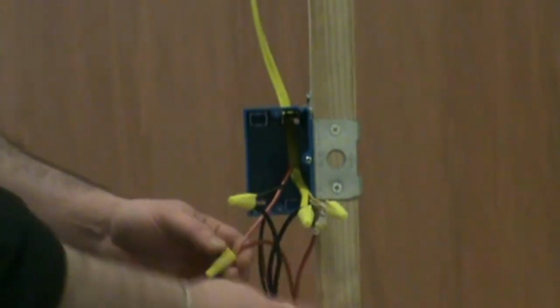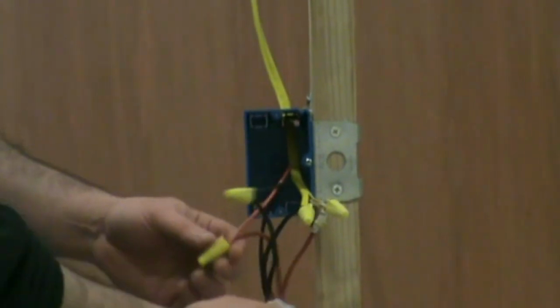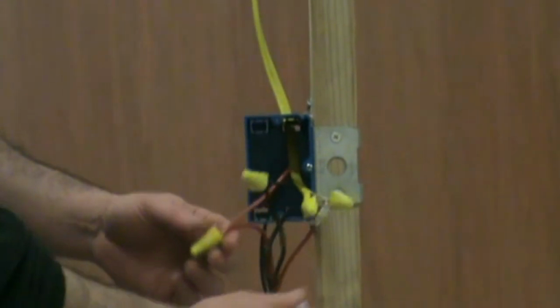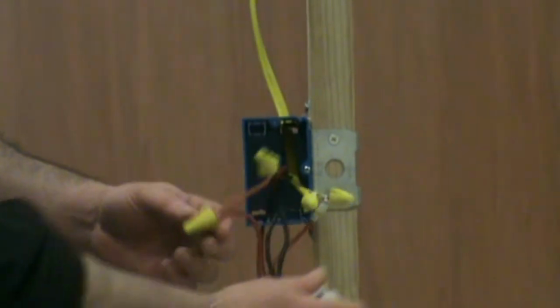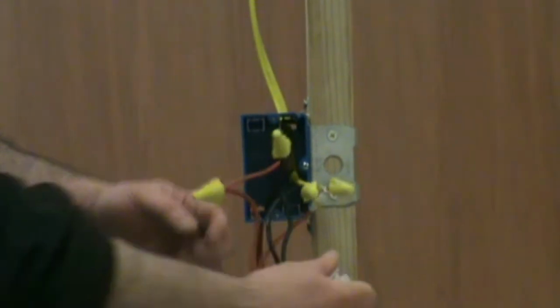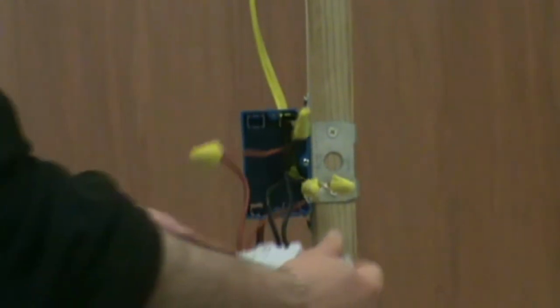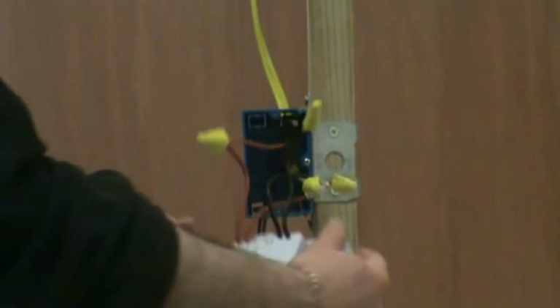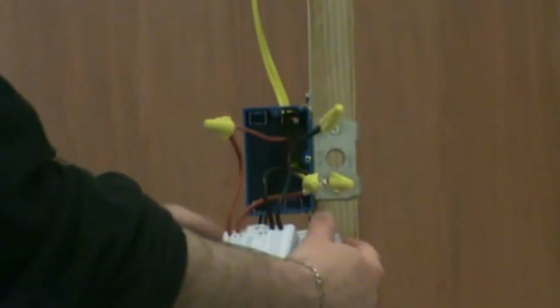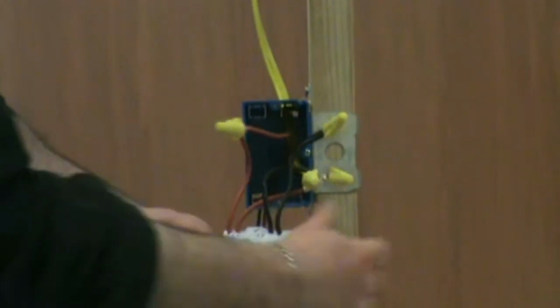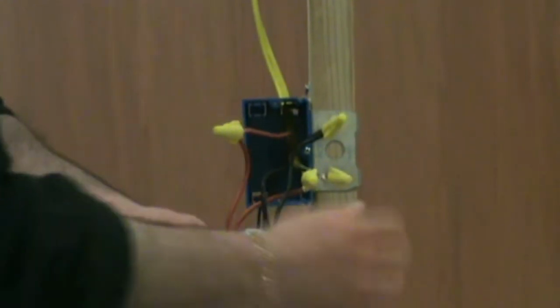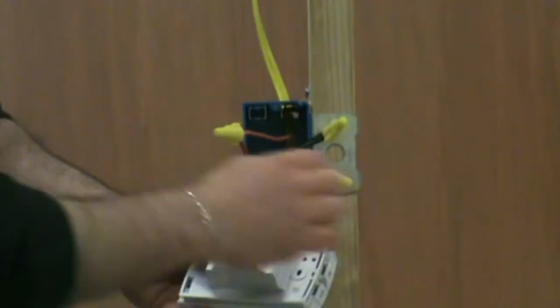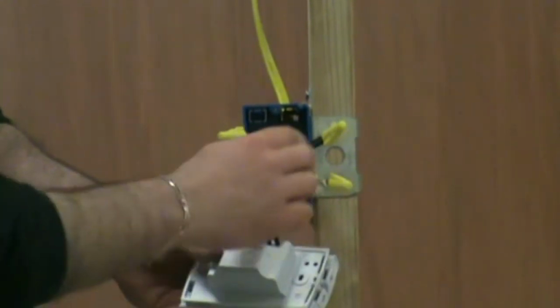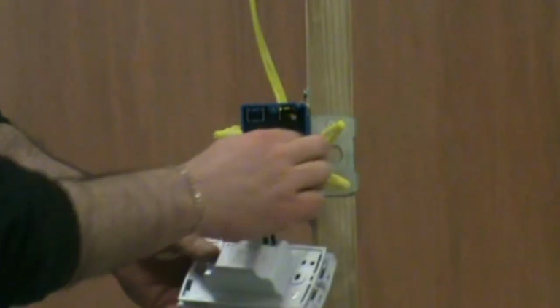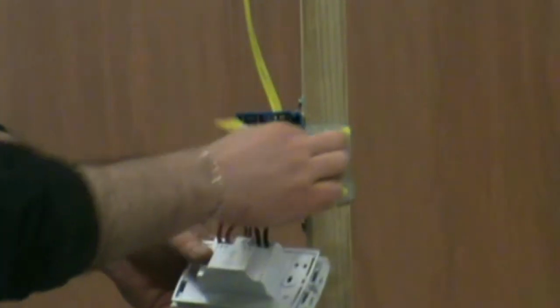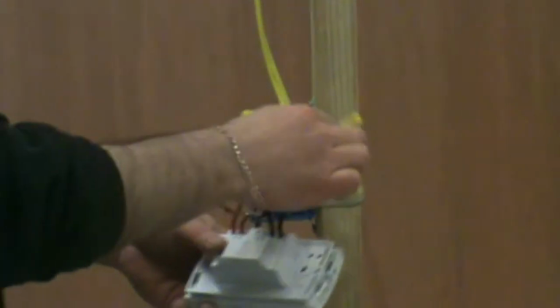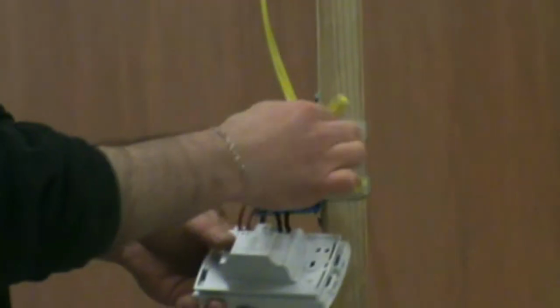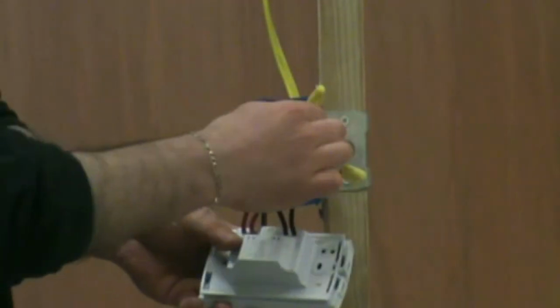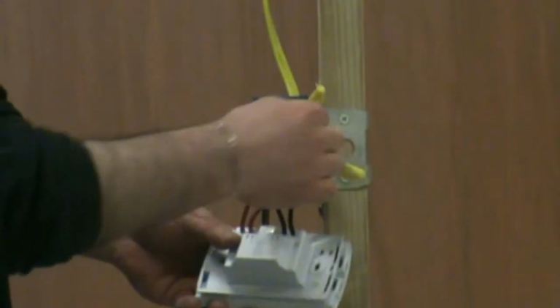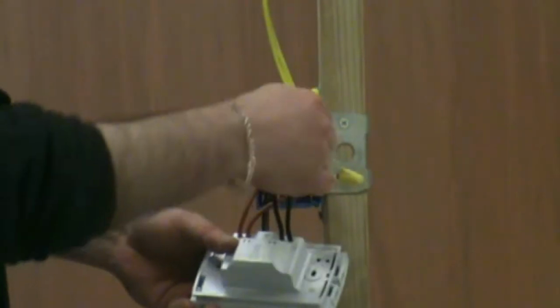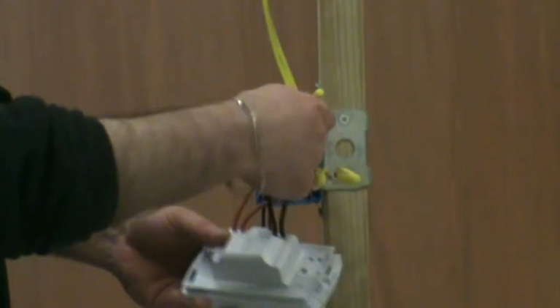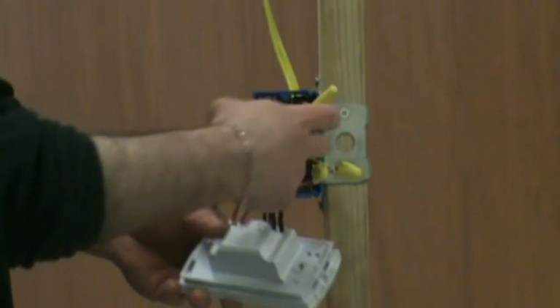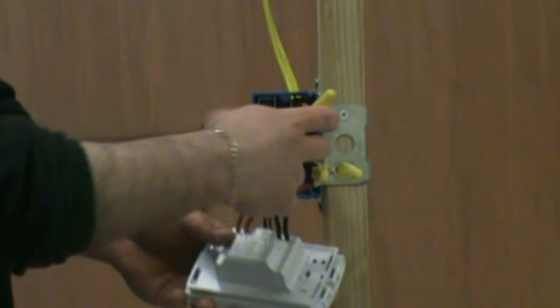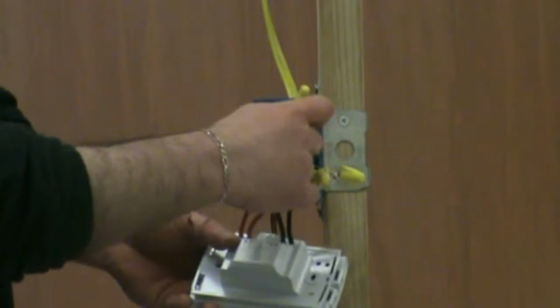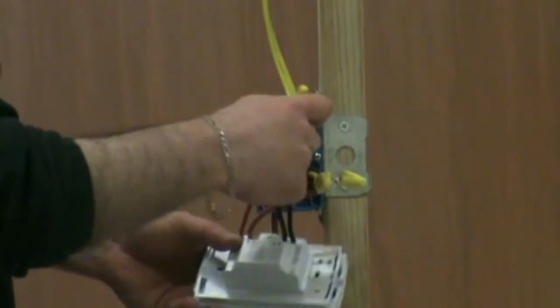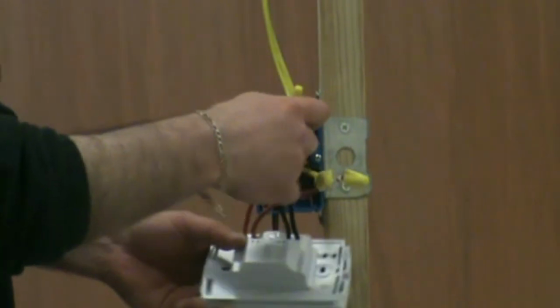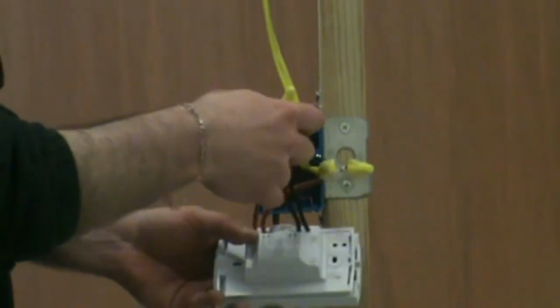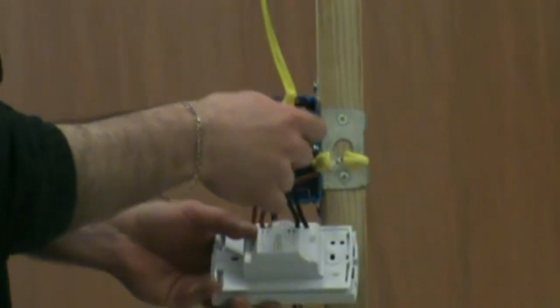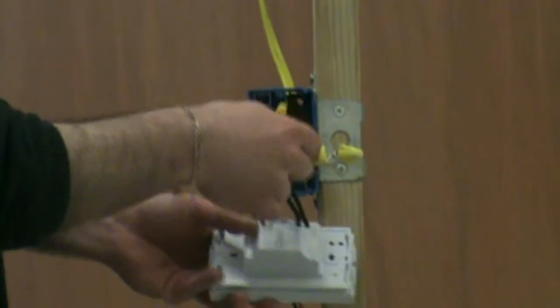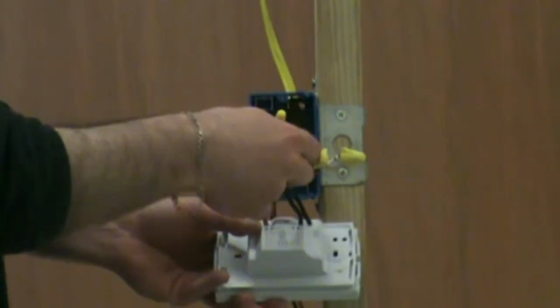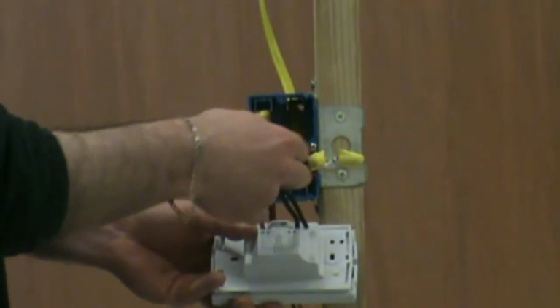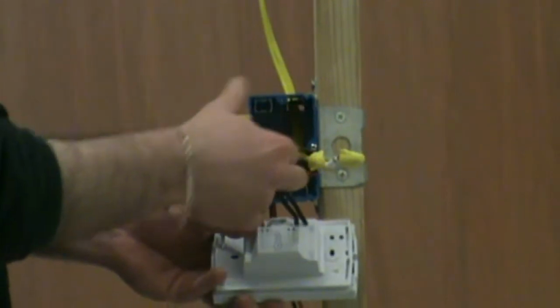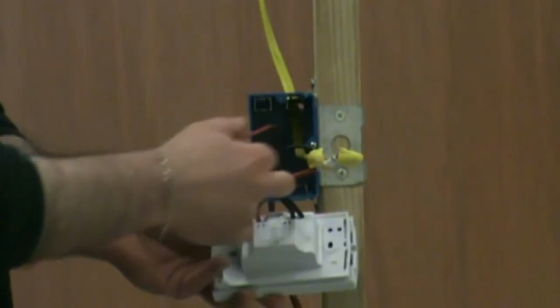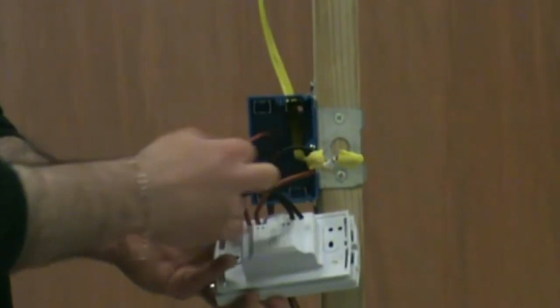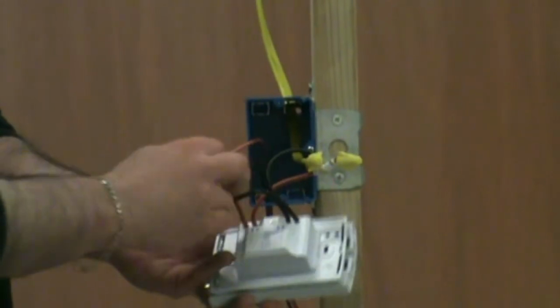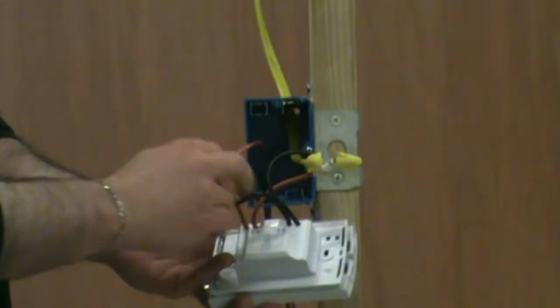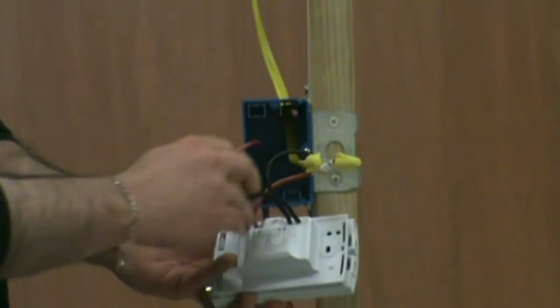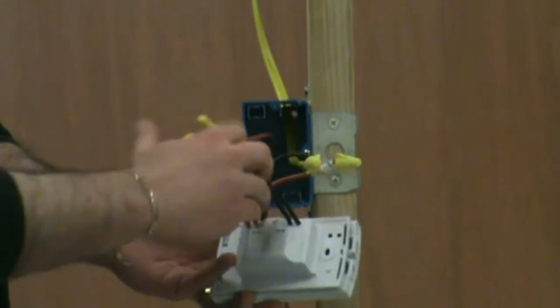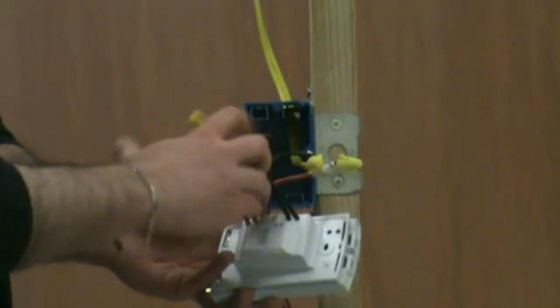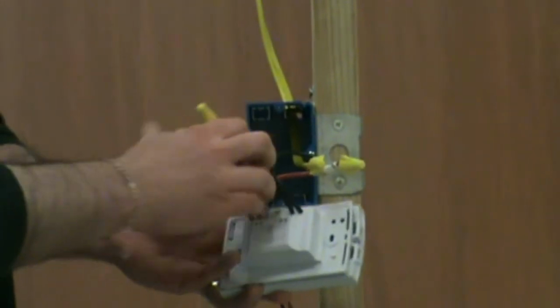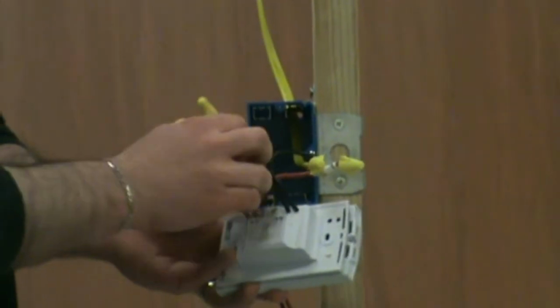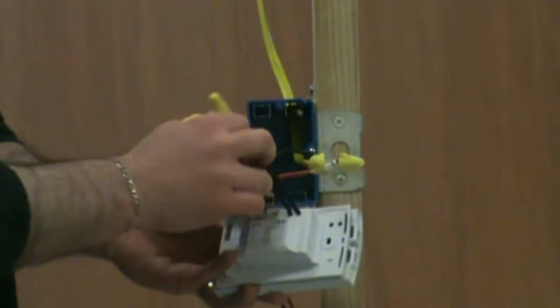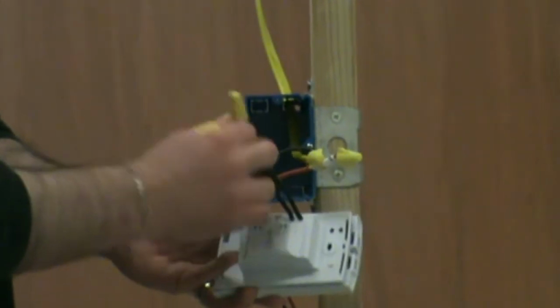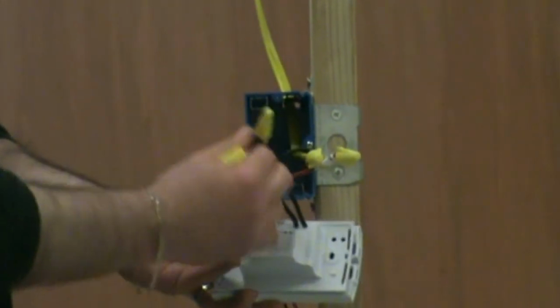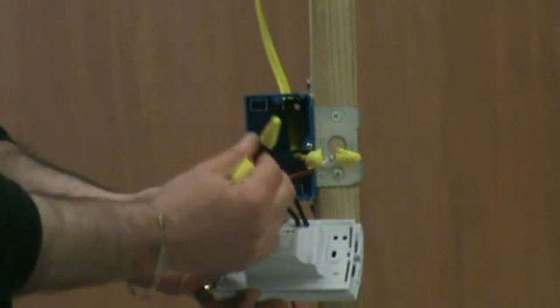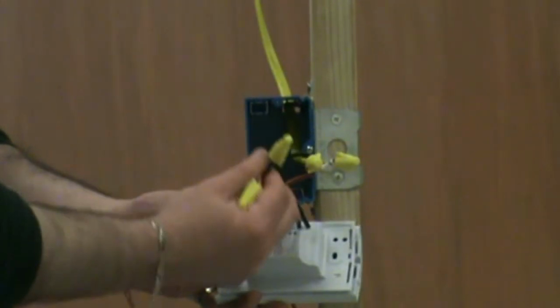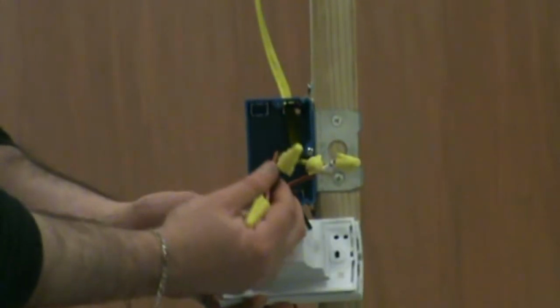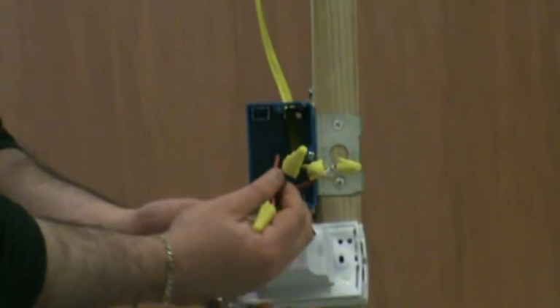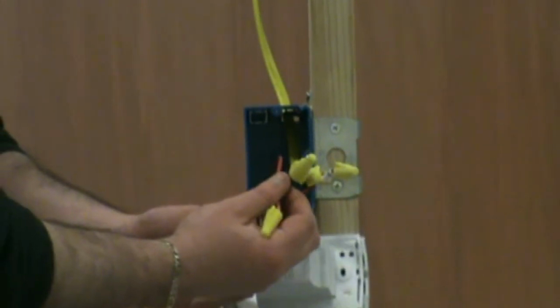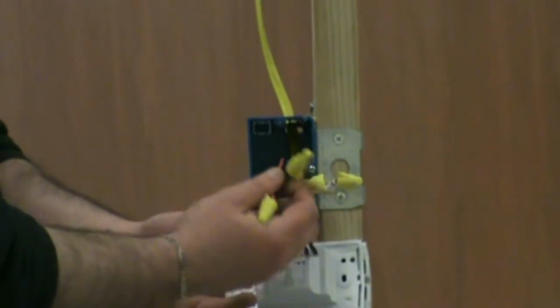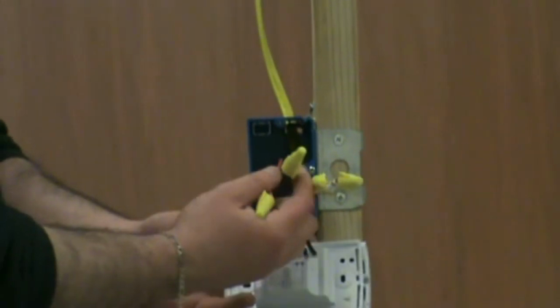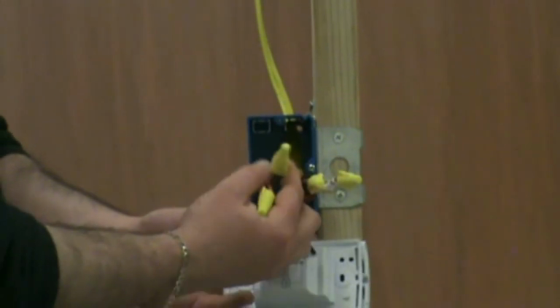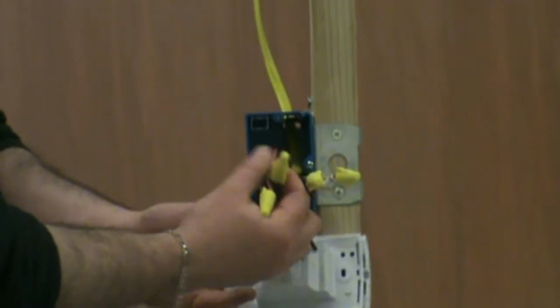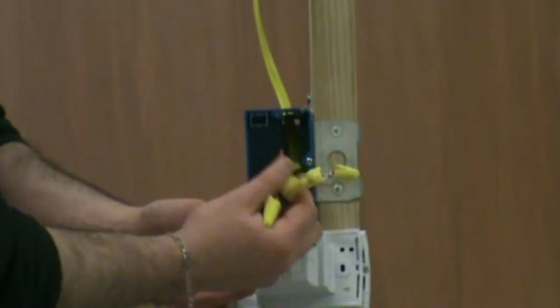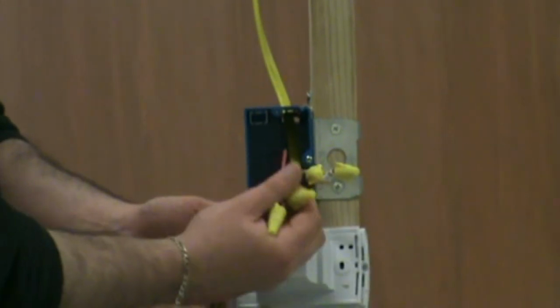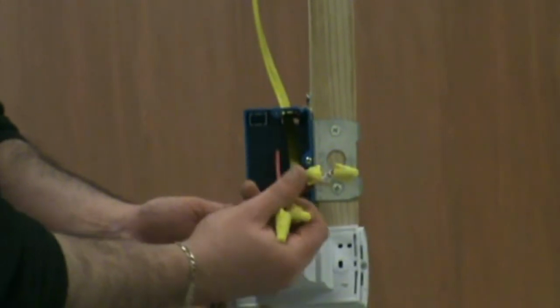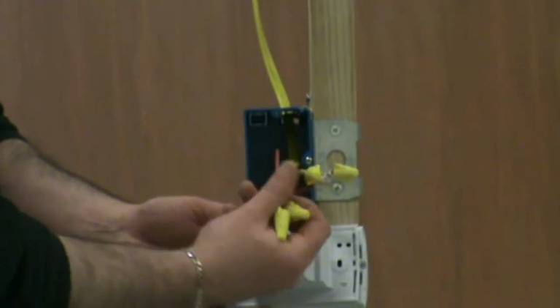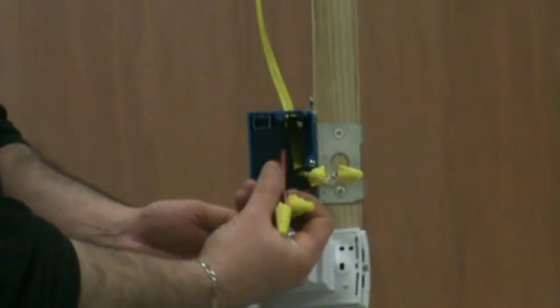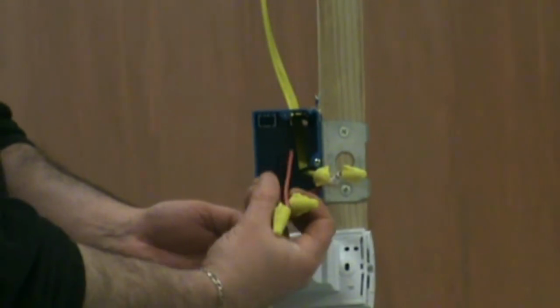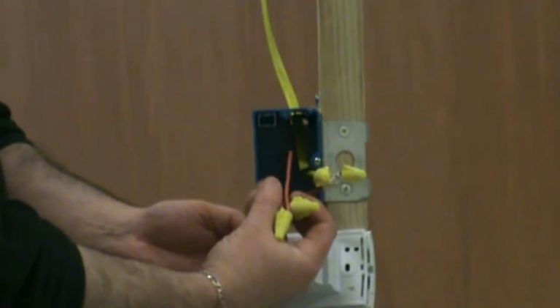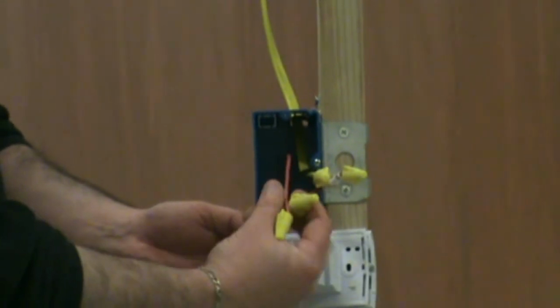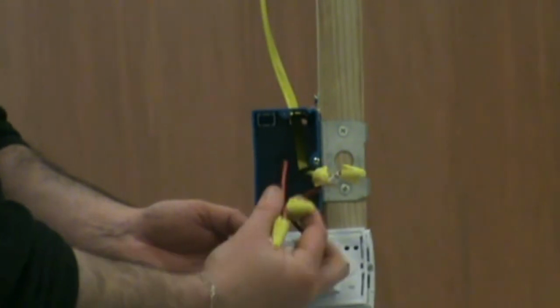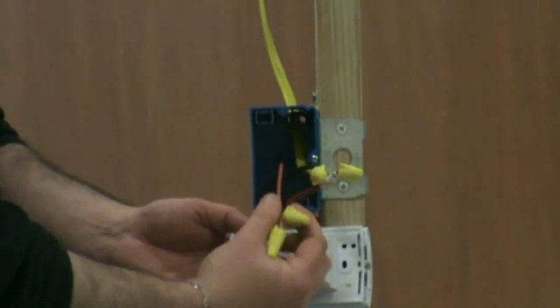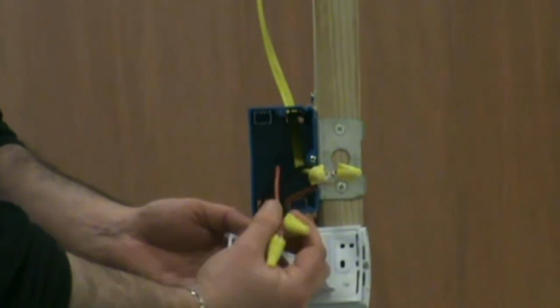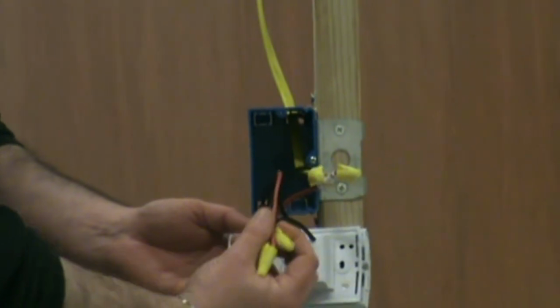All of our power connections have now been safely made to the thermostat, enabling the power to flow from the main breaker box to our Geodream installation.